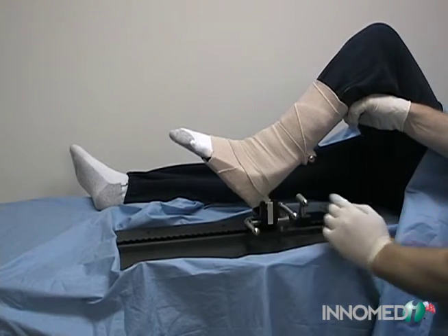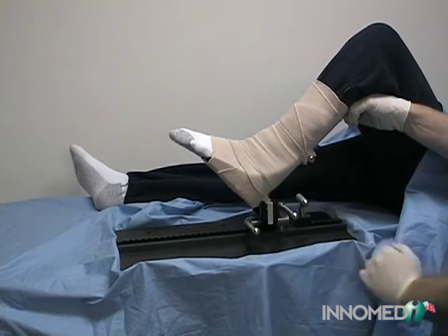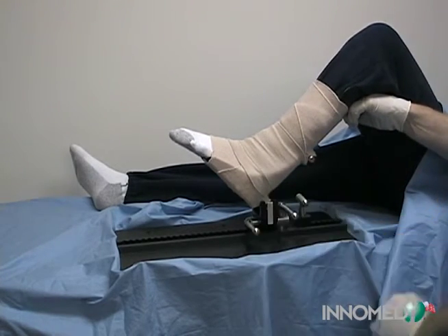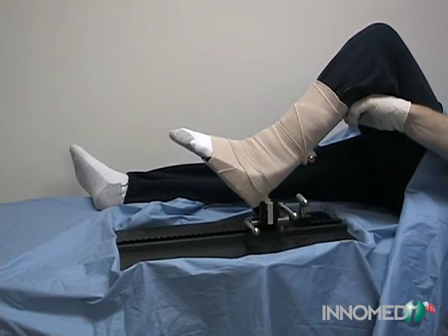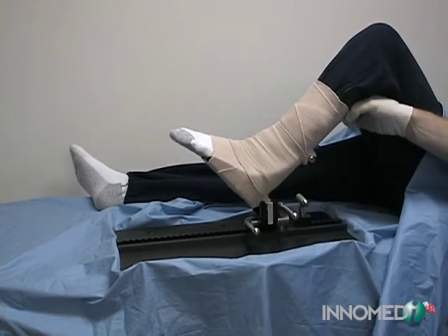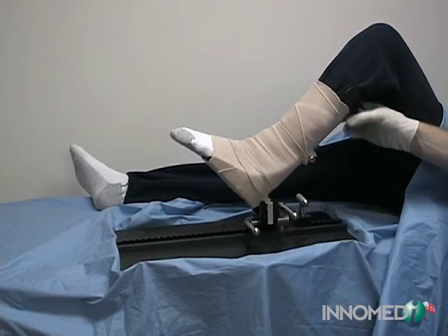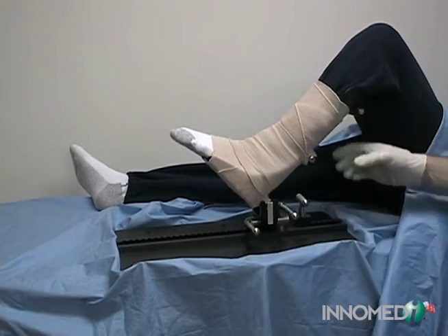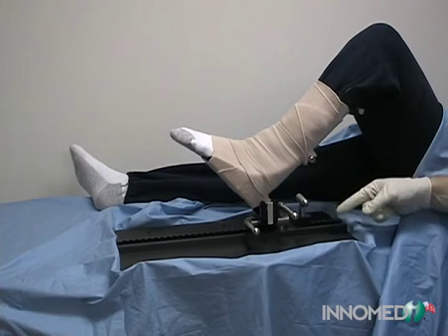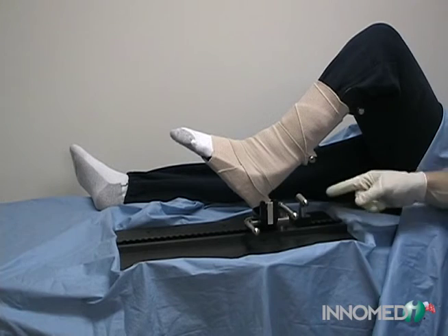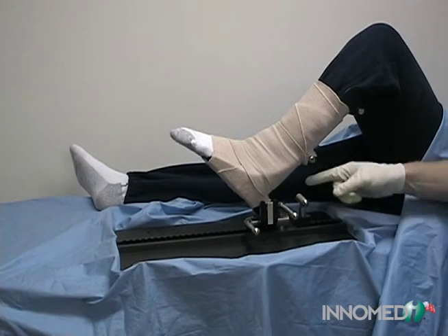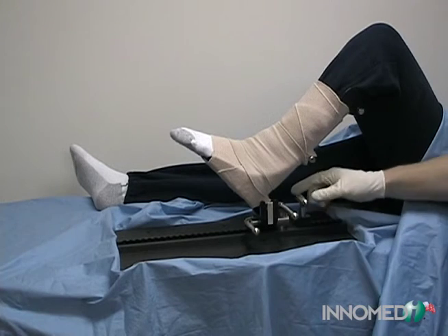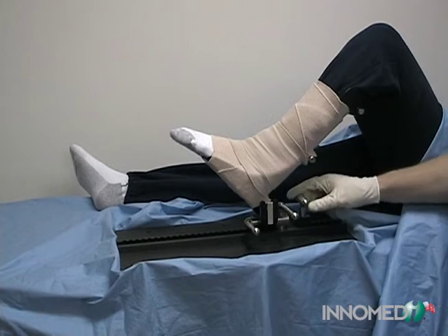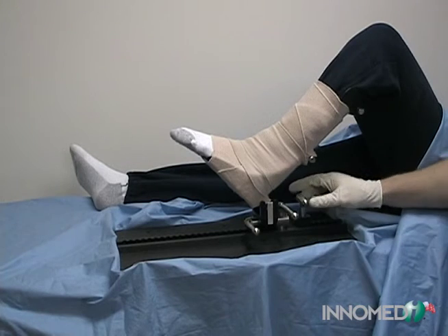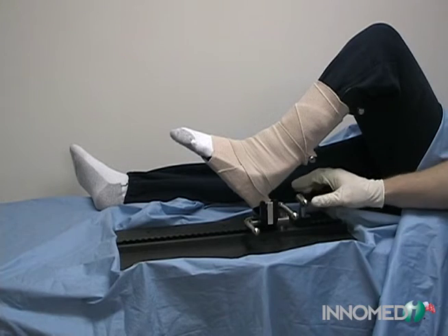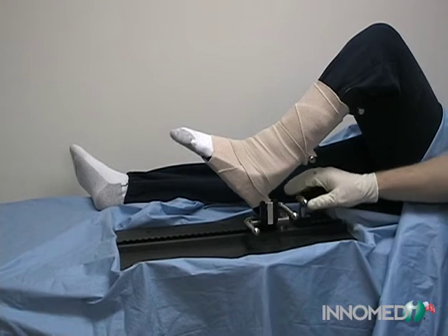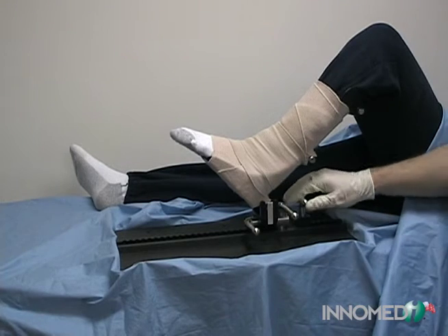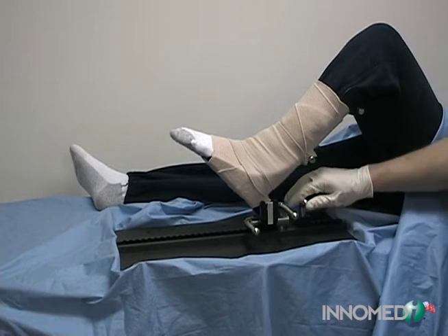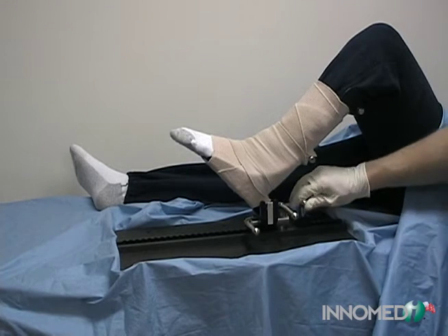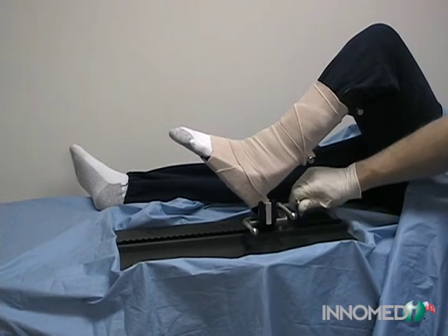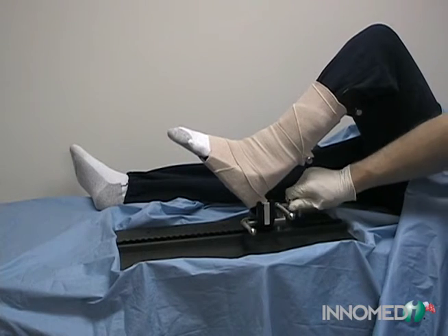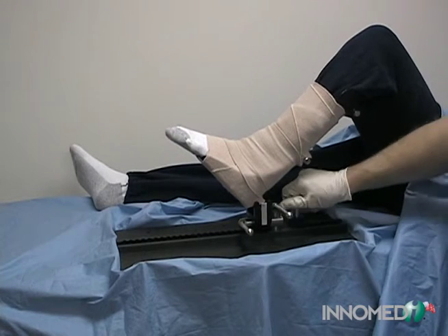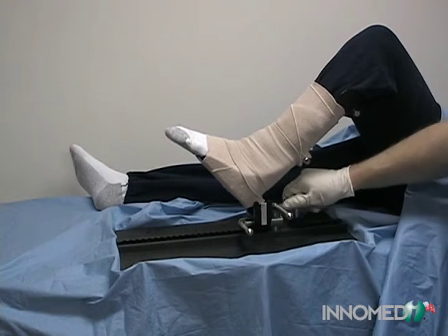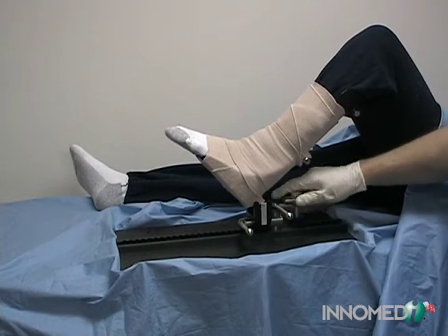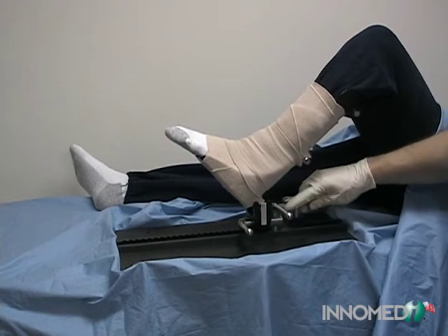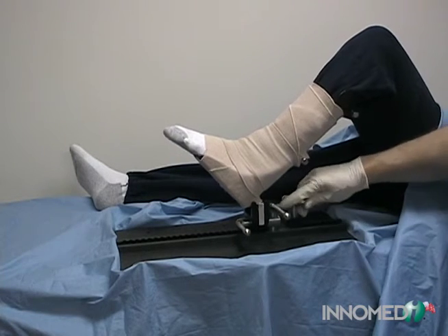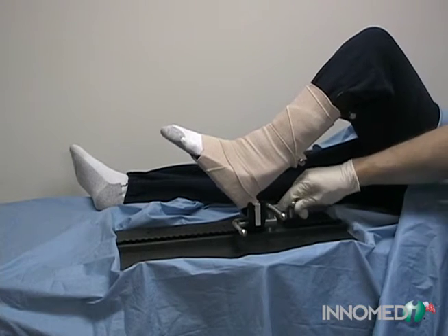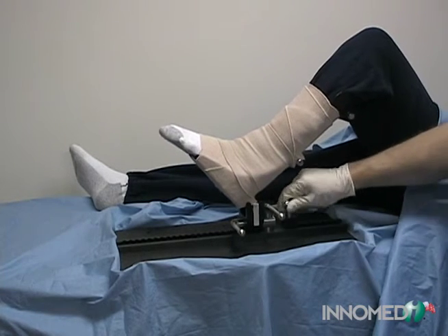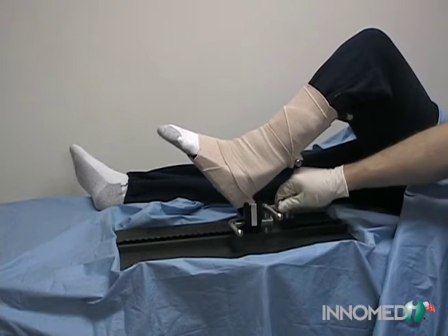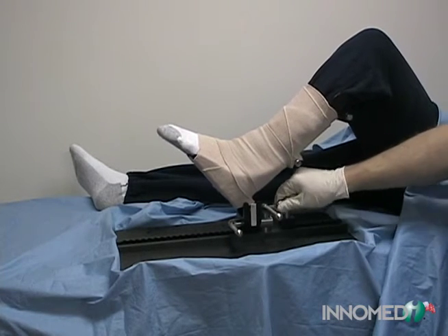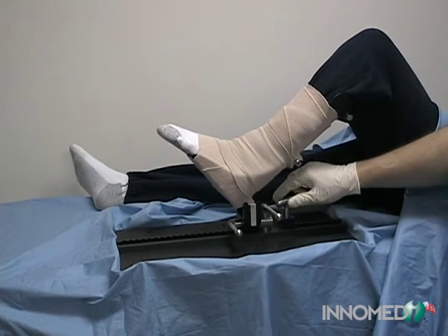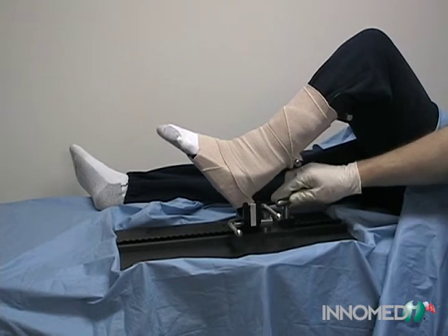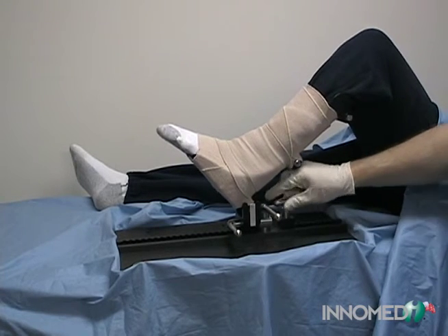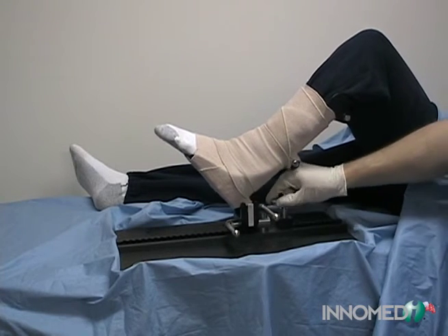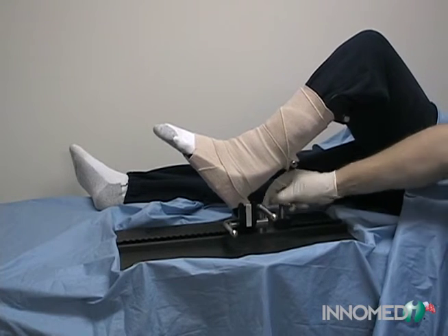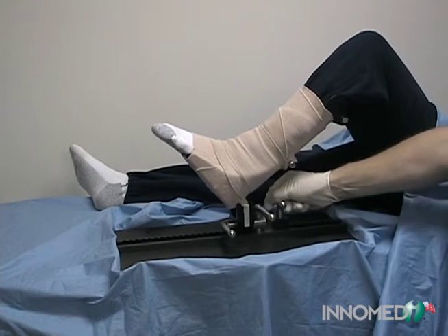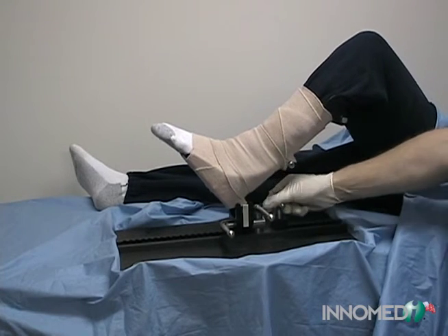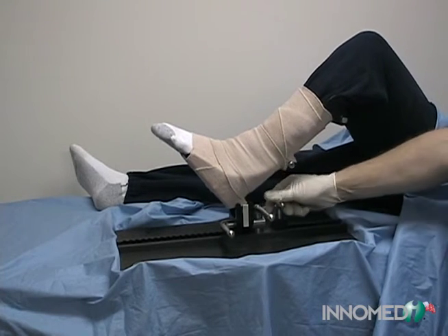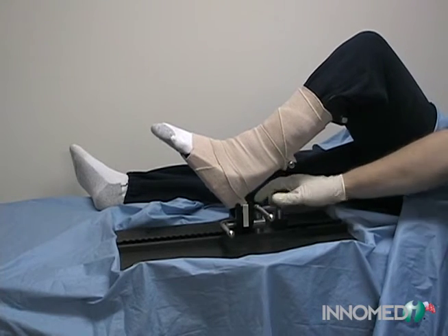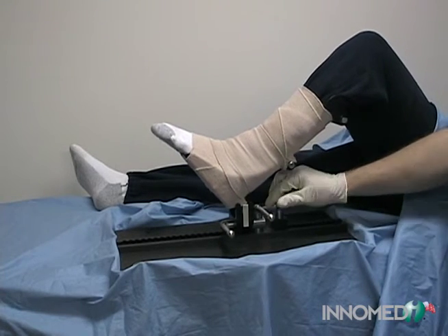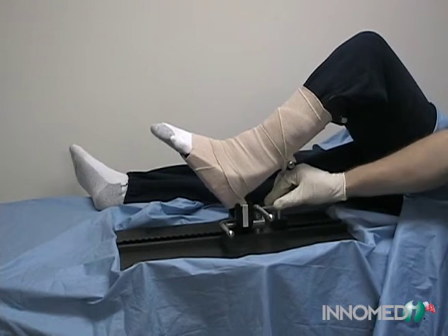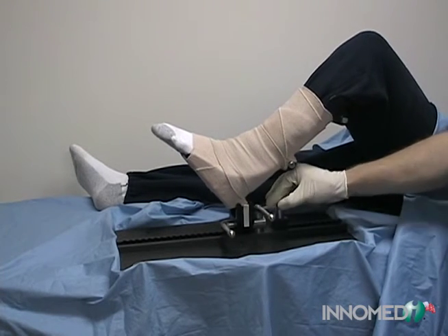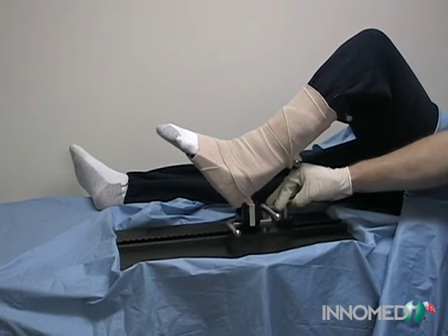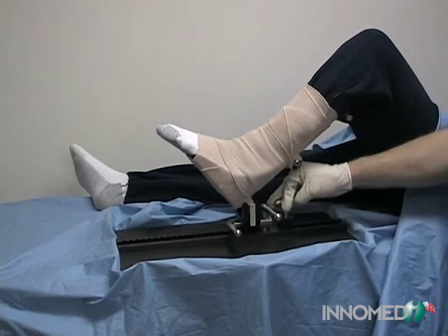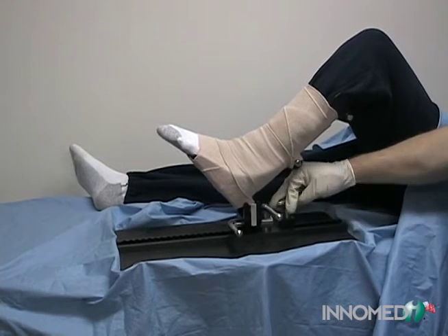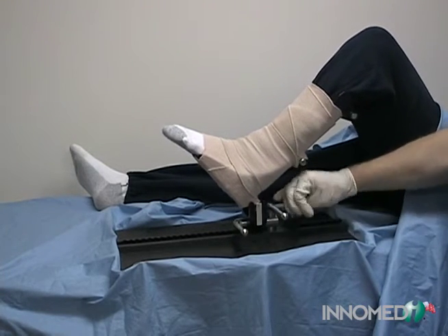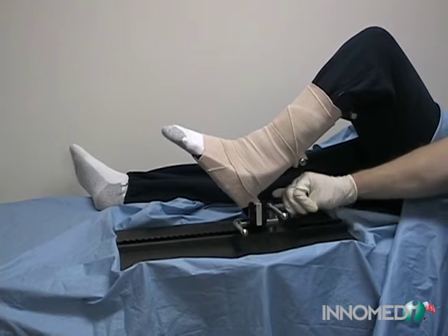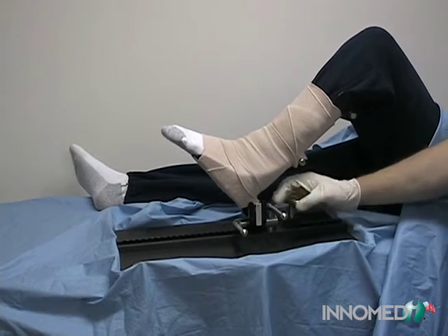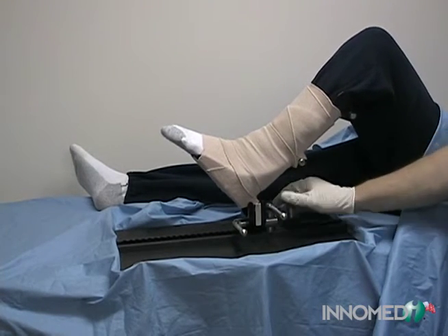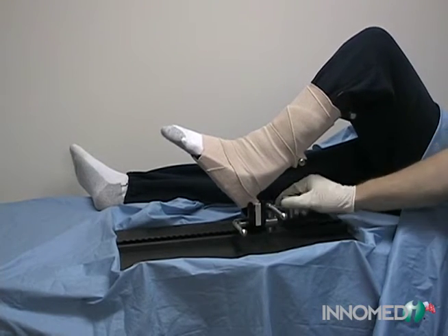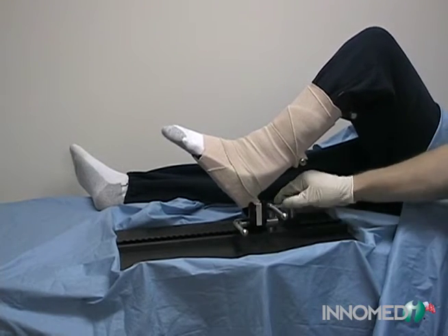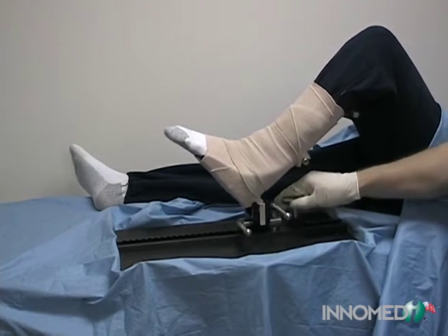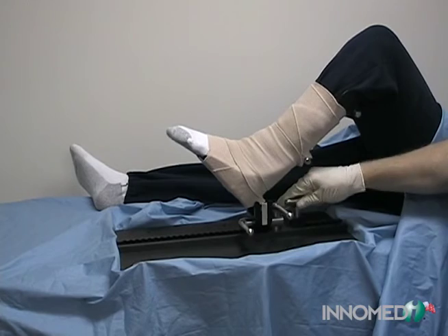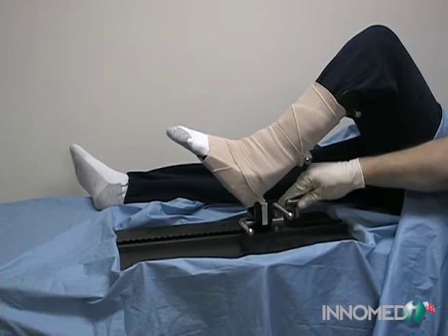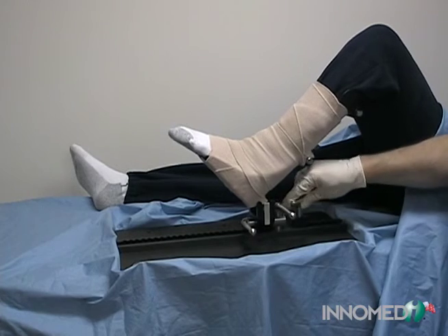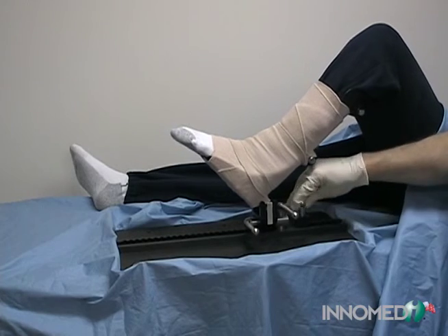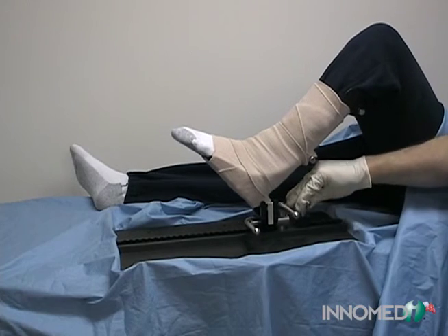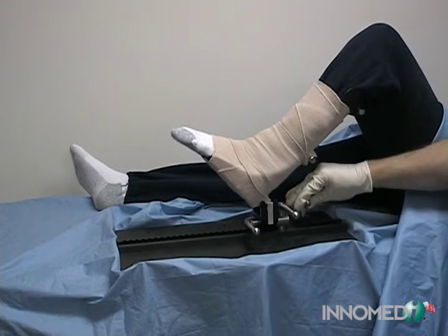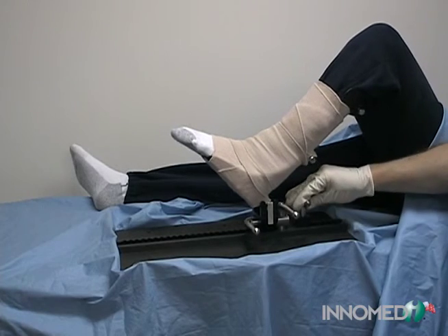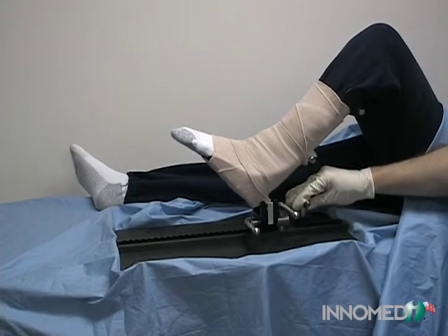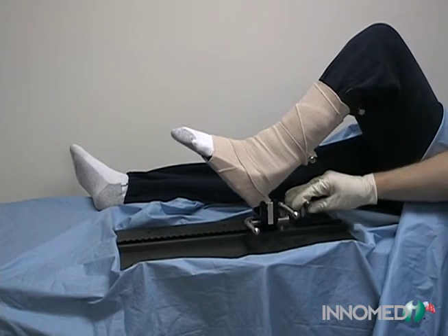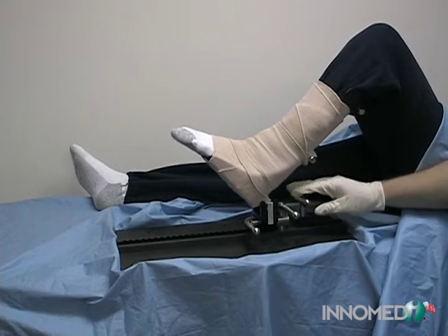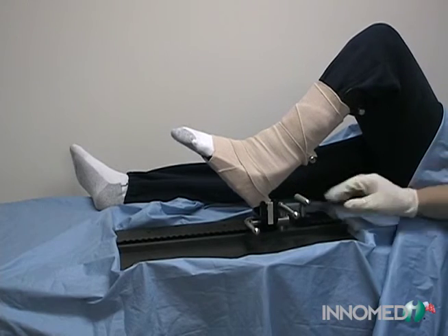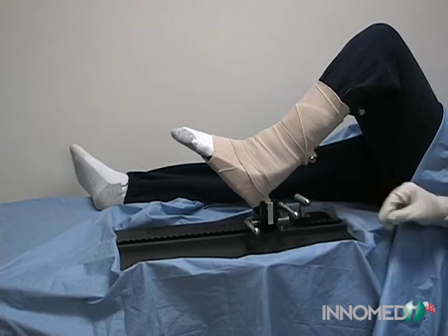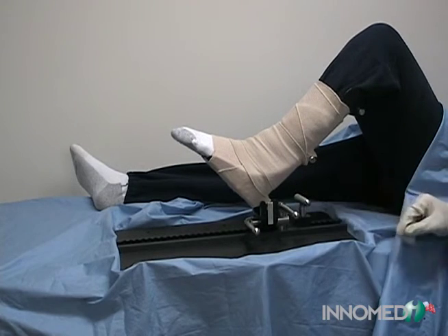The ratchet allows the yoke assembly to be moved up or down the track in a gradual manner, or downward pressure can be applied for quick adjustments.